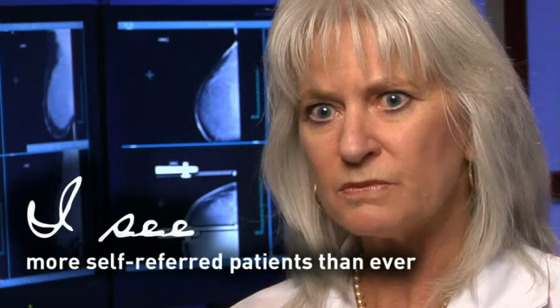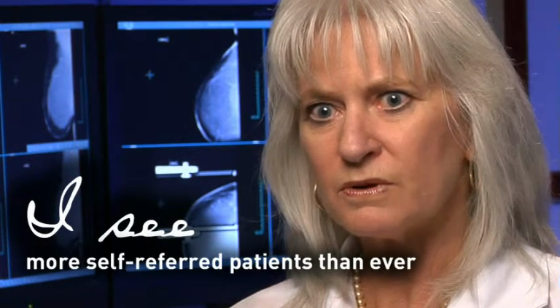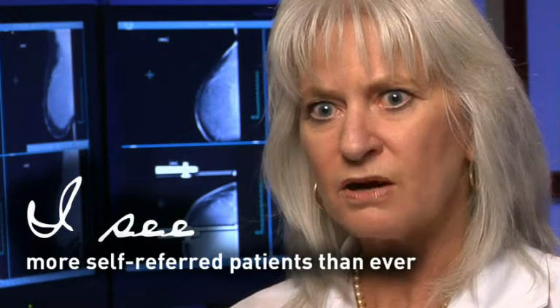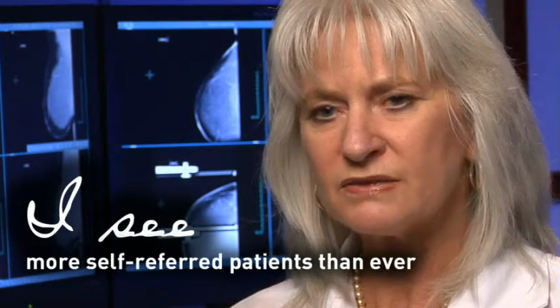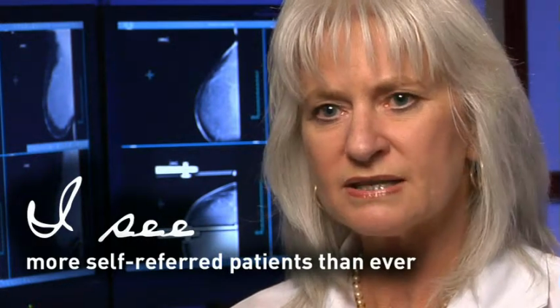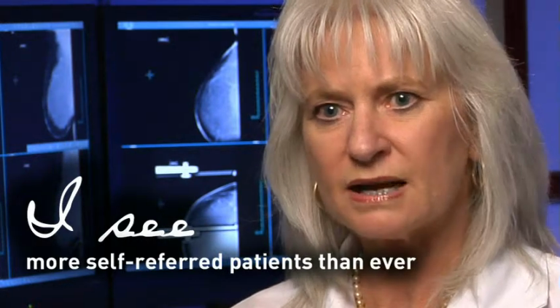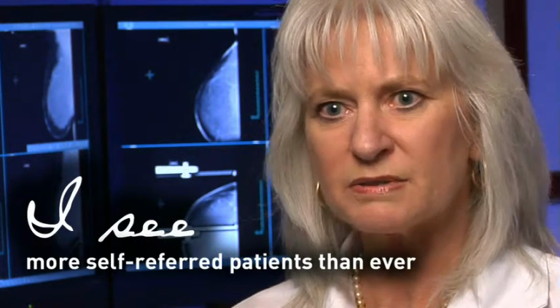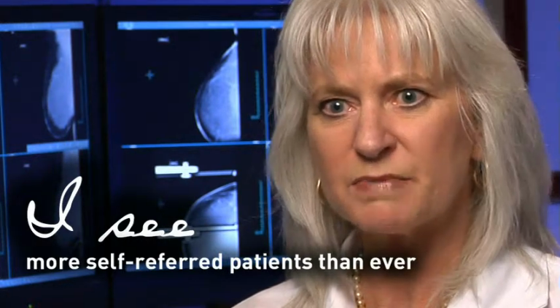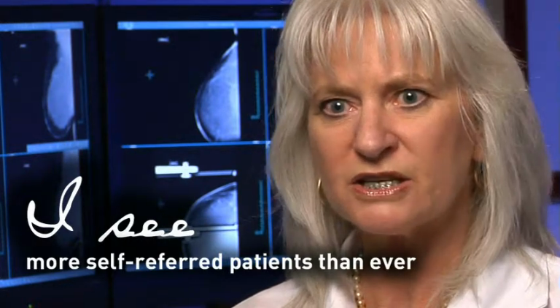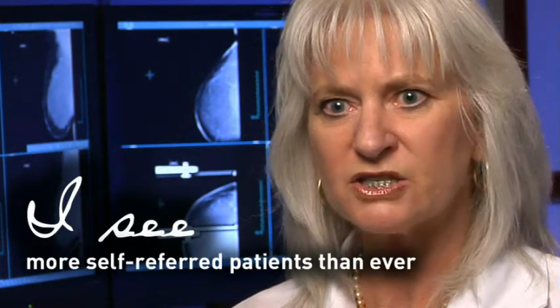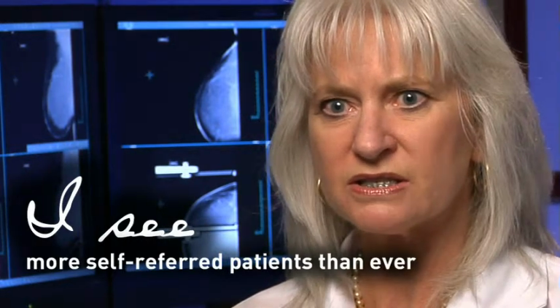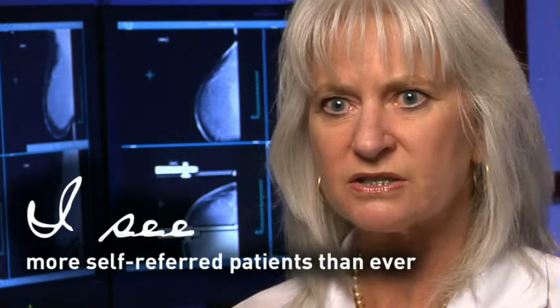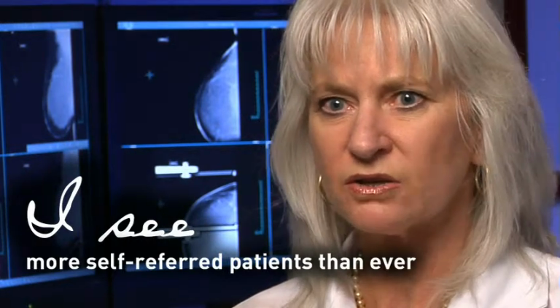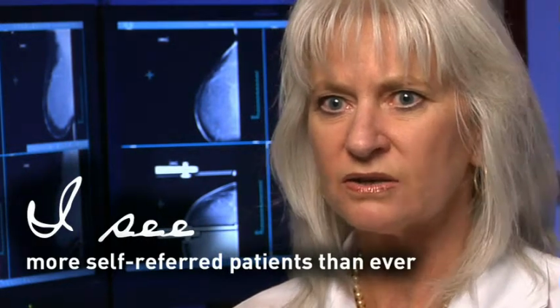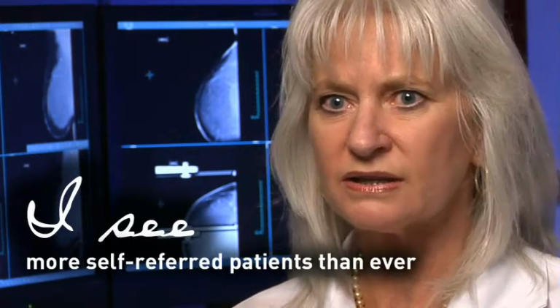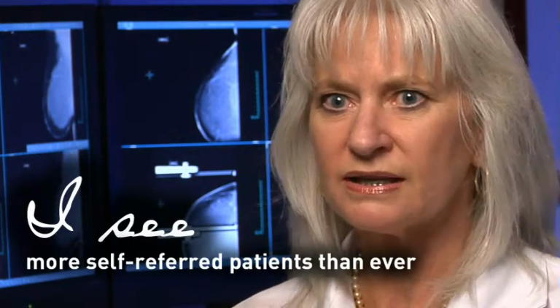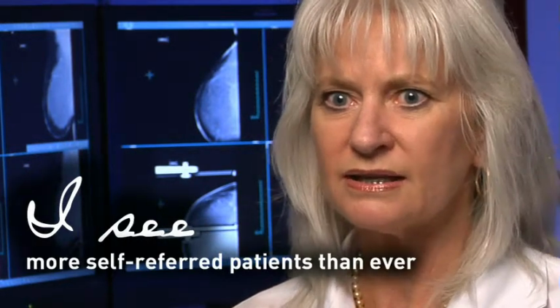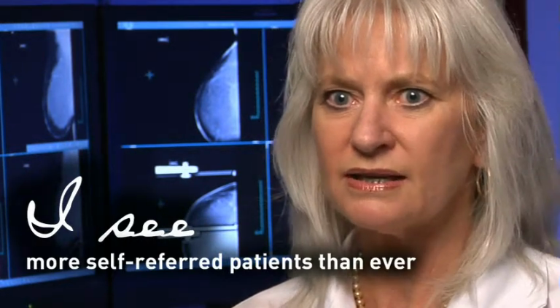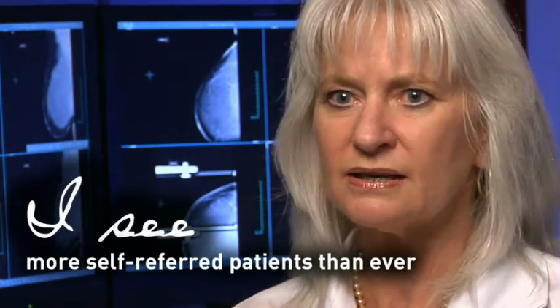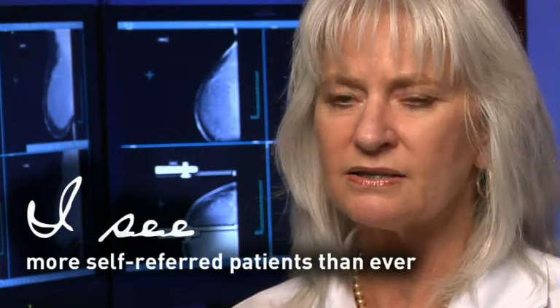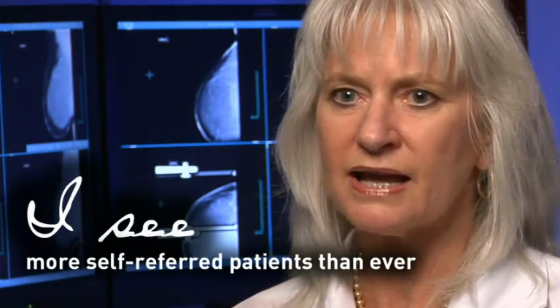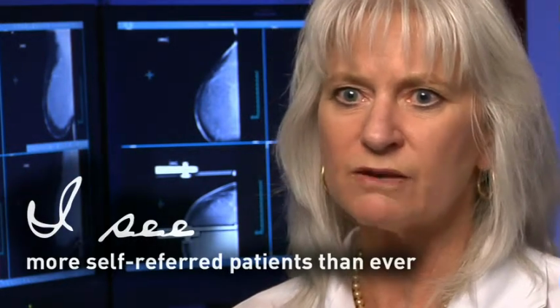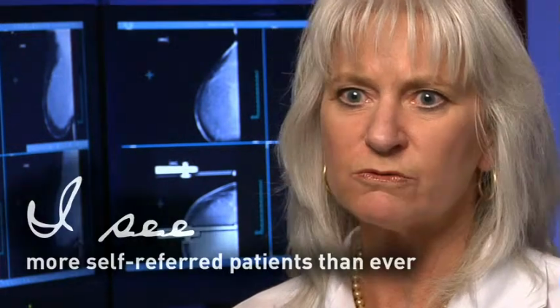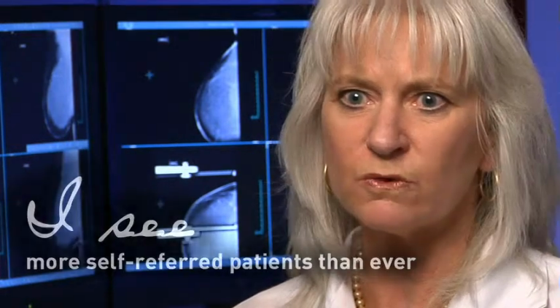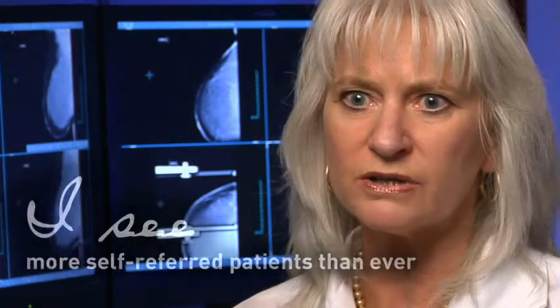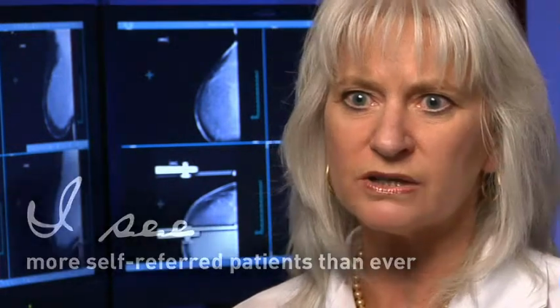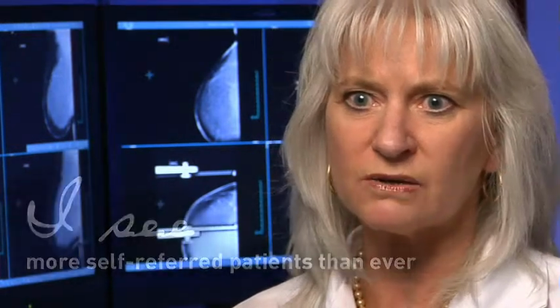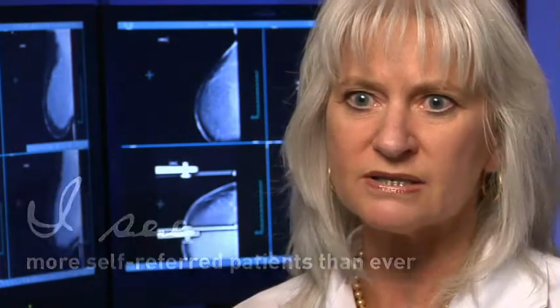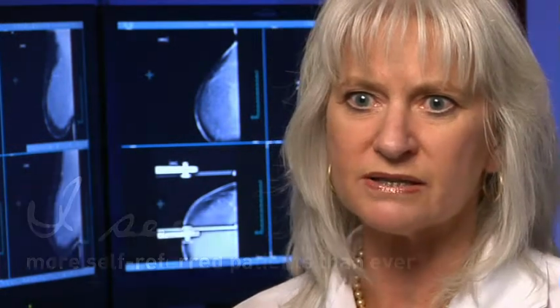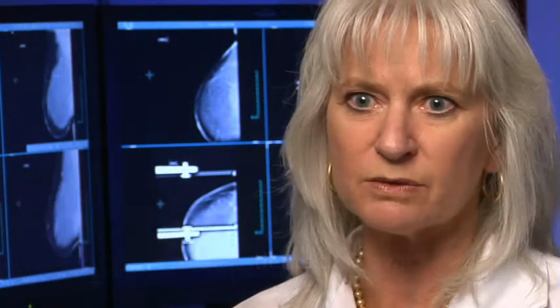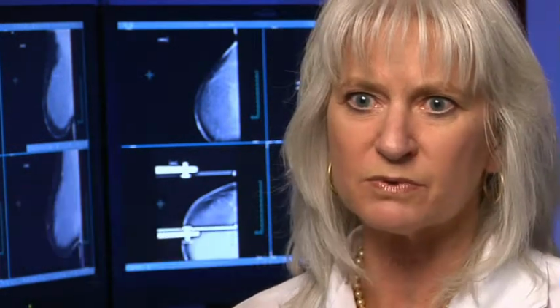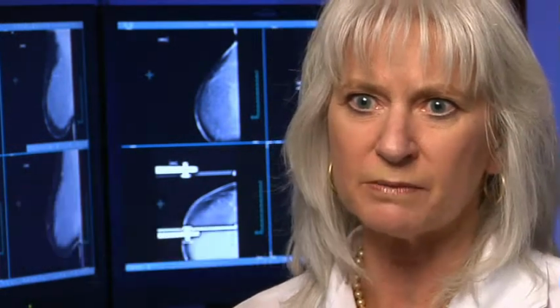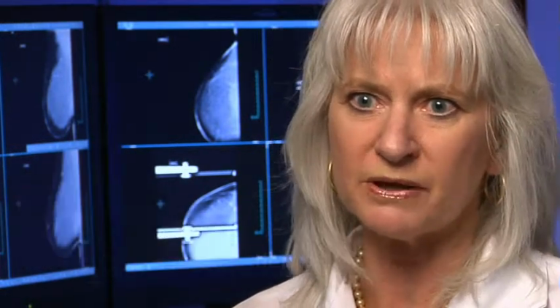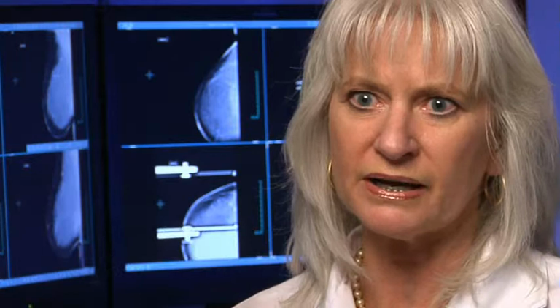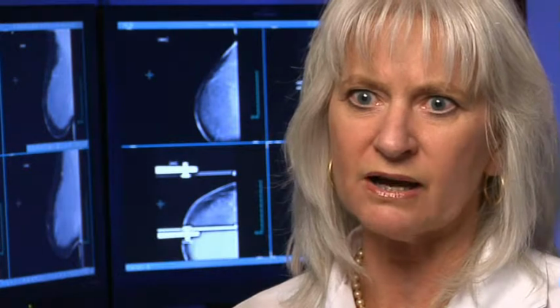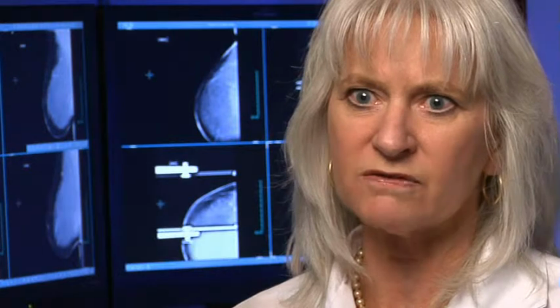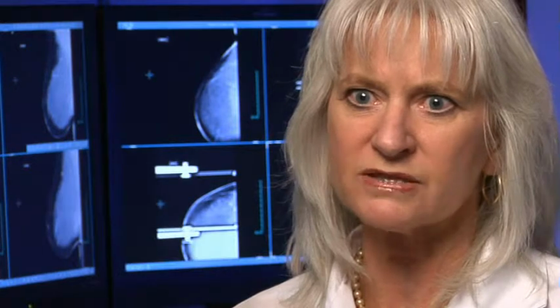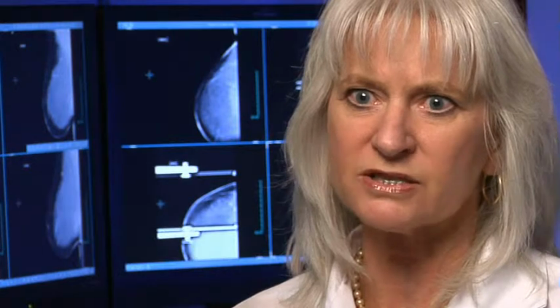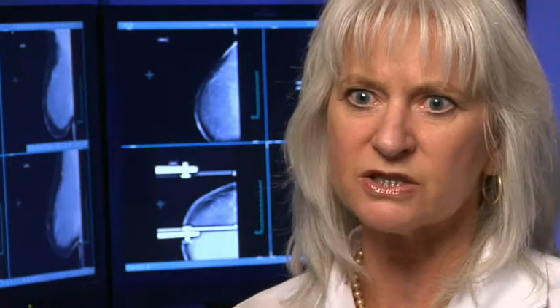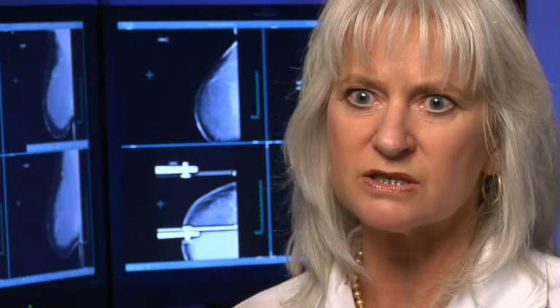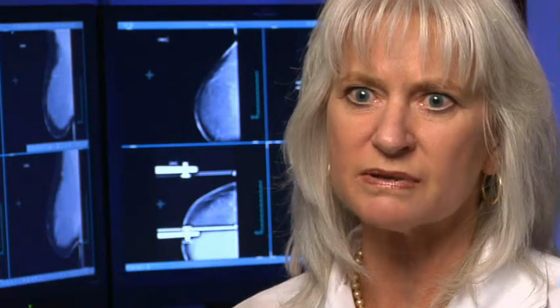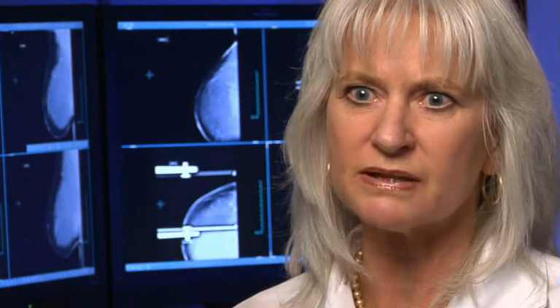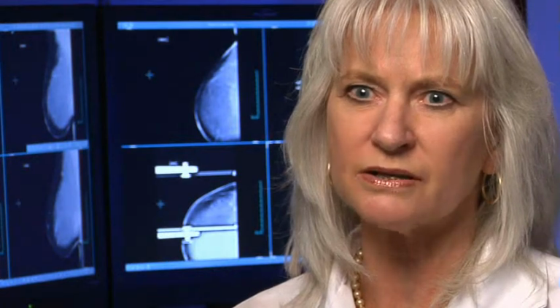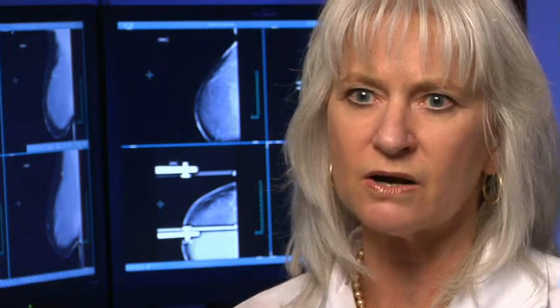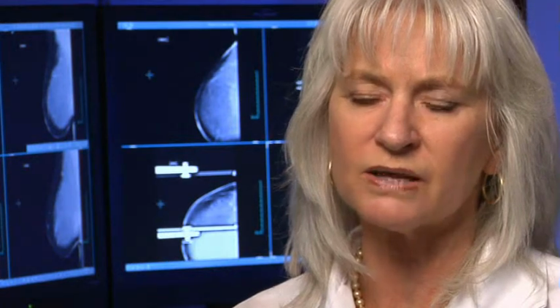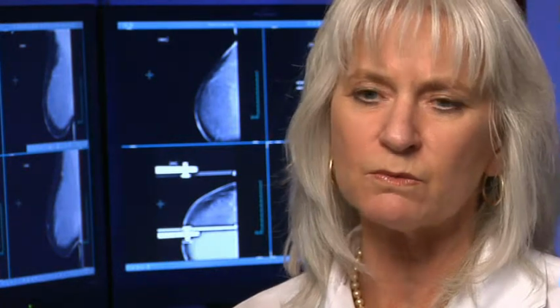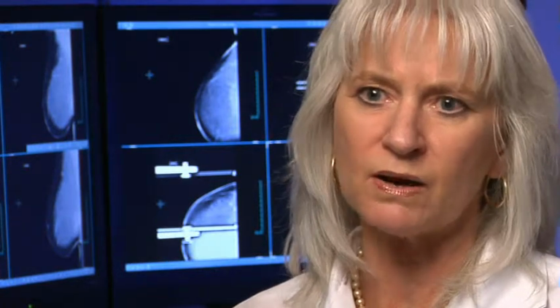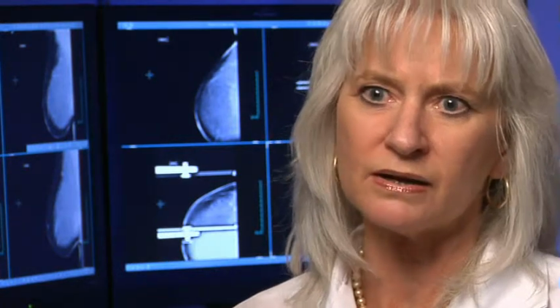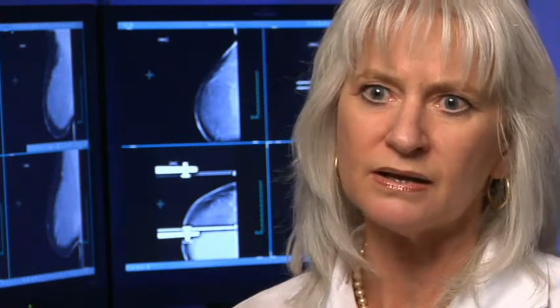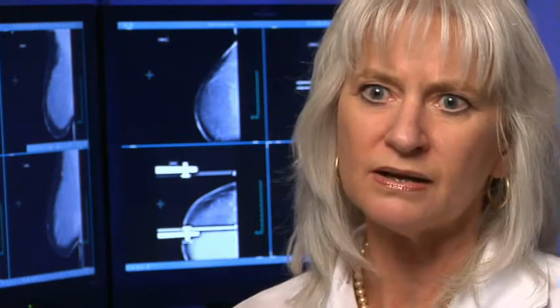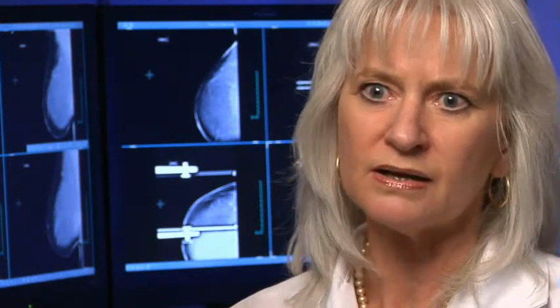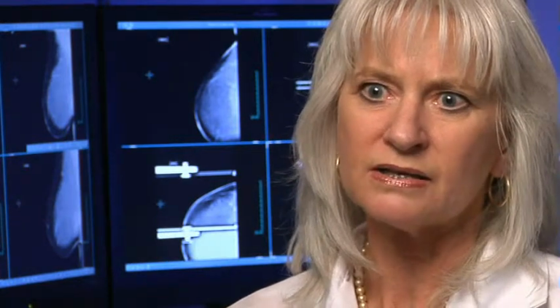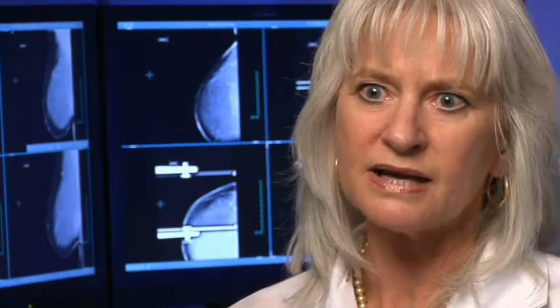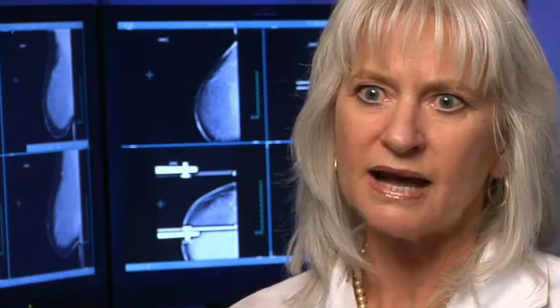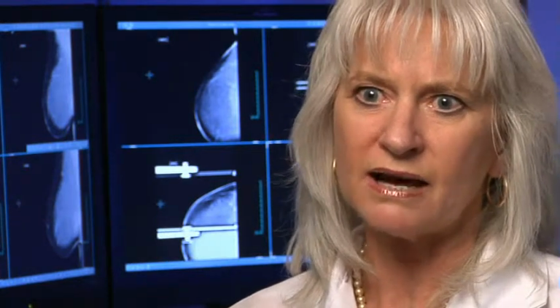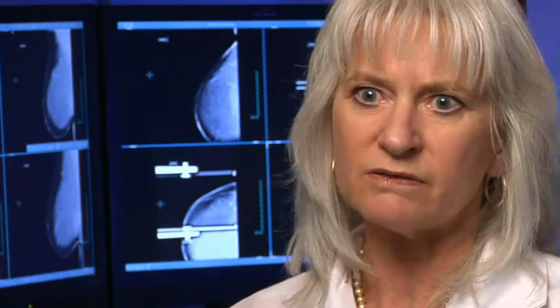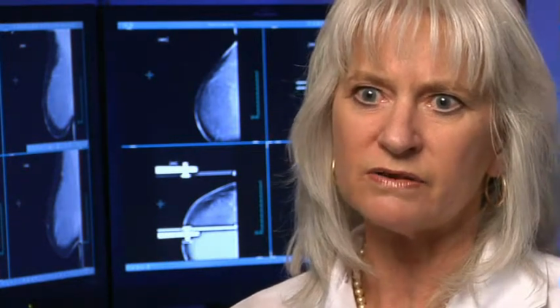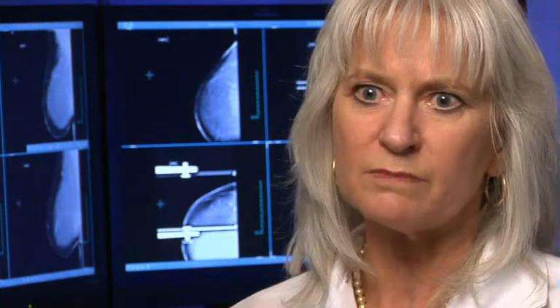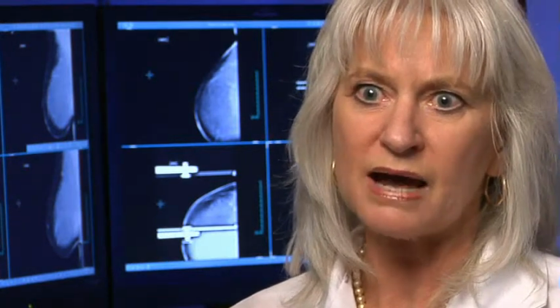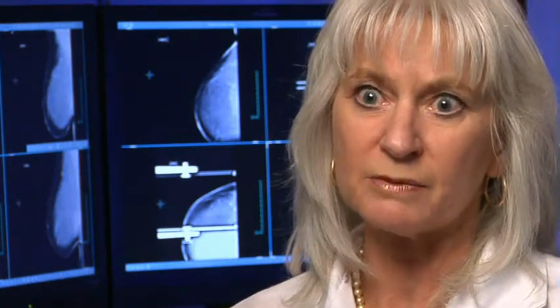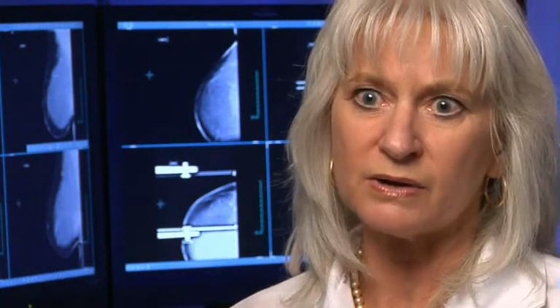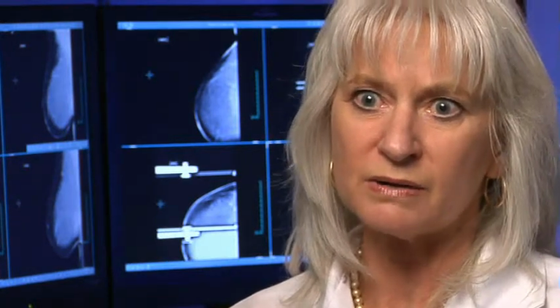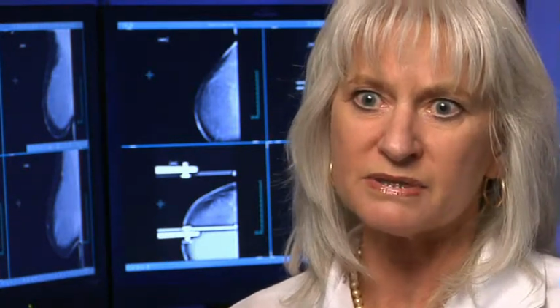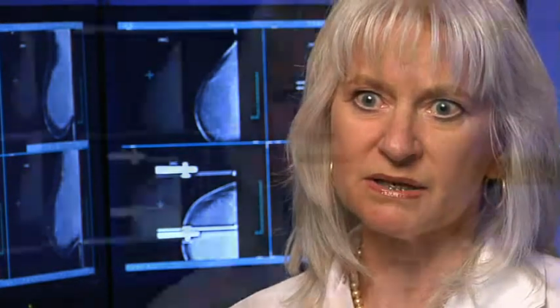Oftentimes patients currently can't afford to go see their primary care physicians, but they know they want to have a mammogram done.